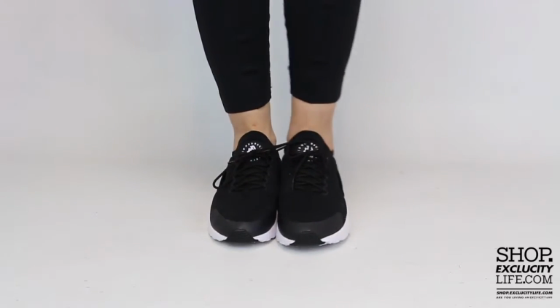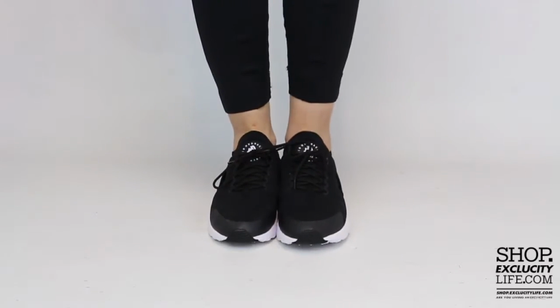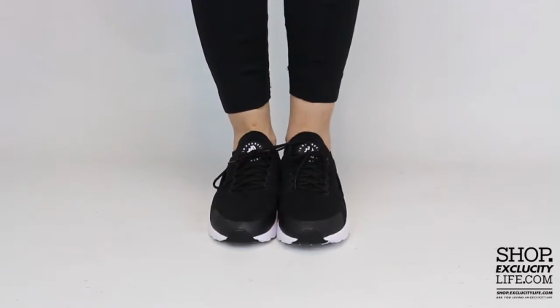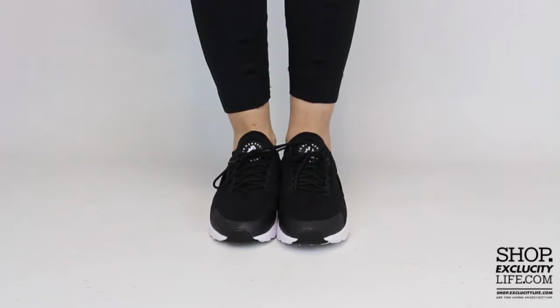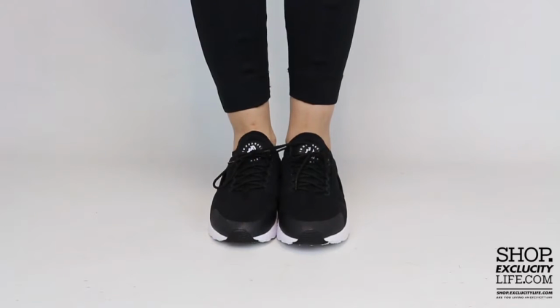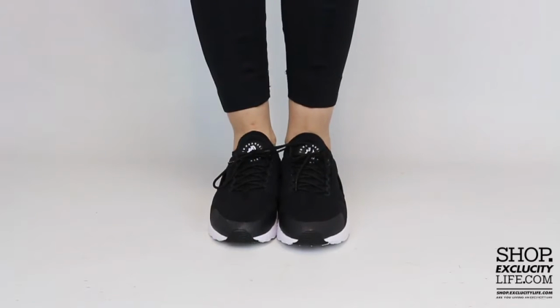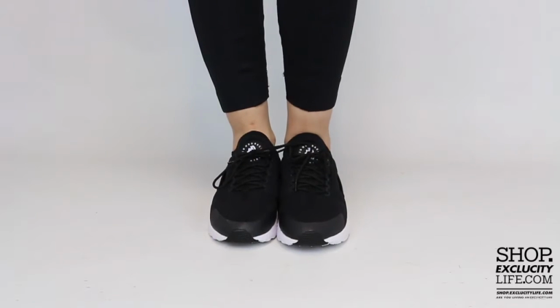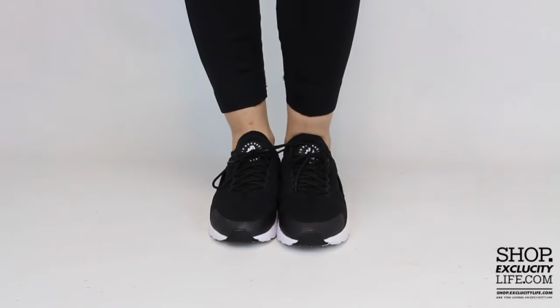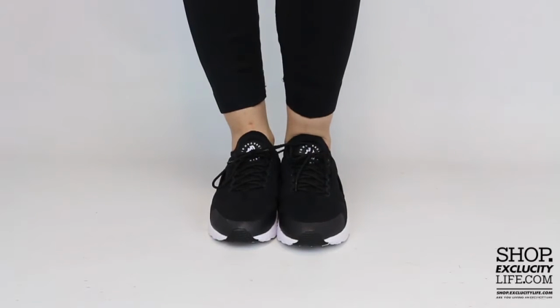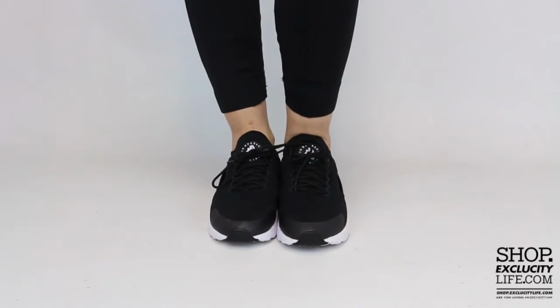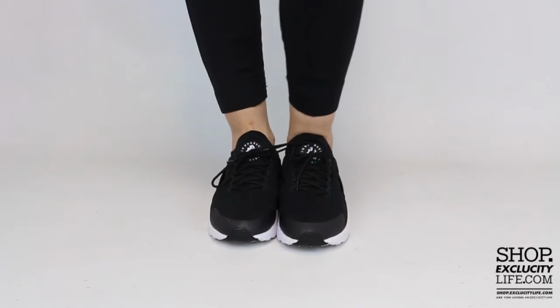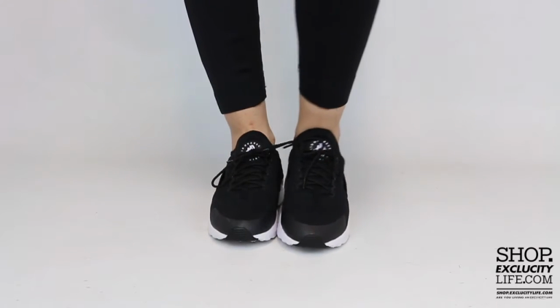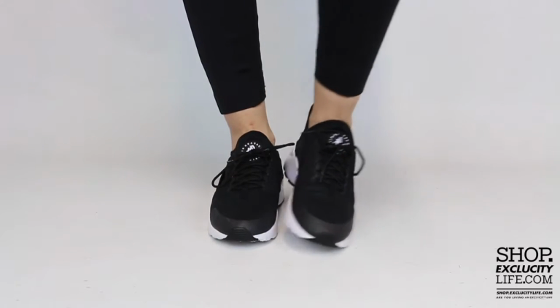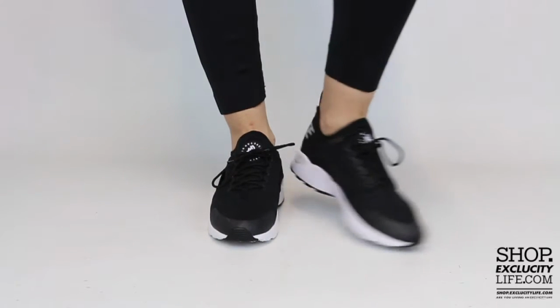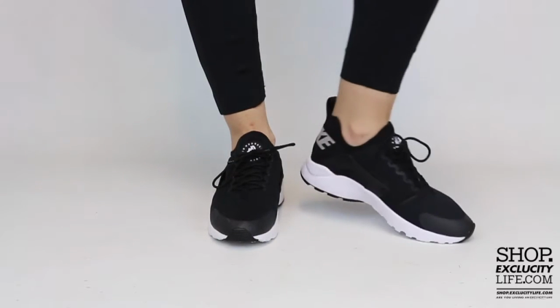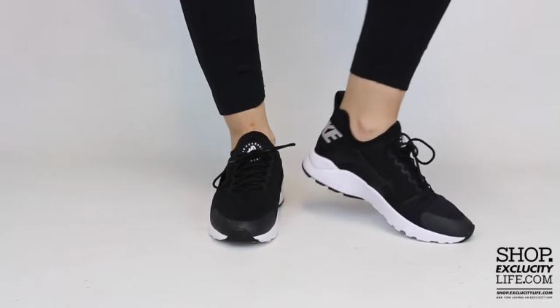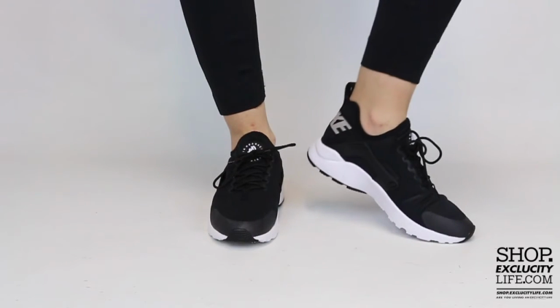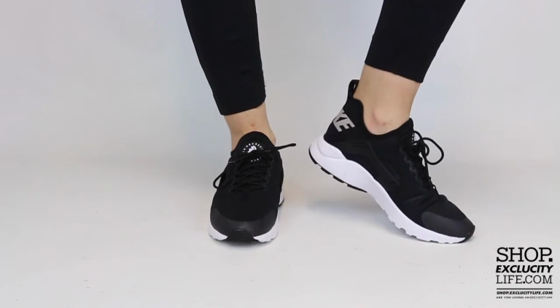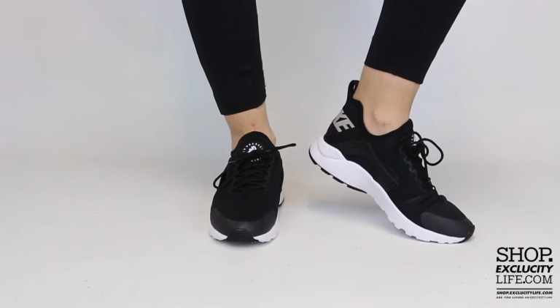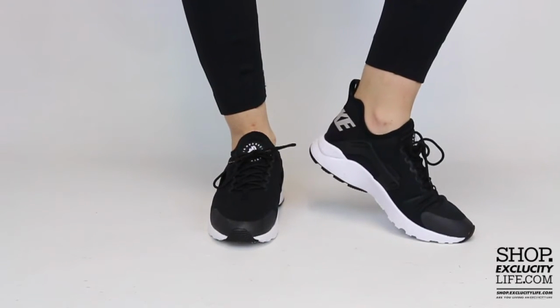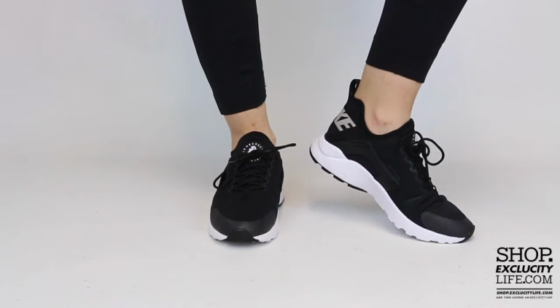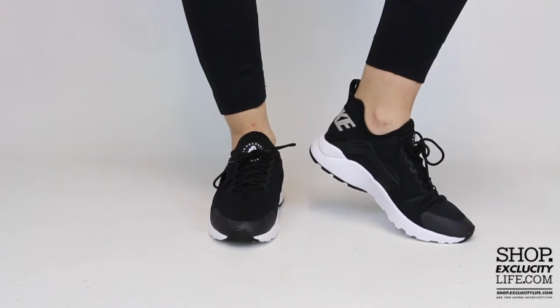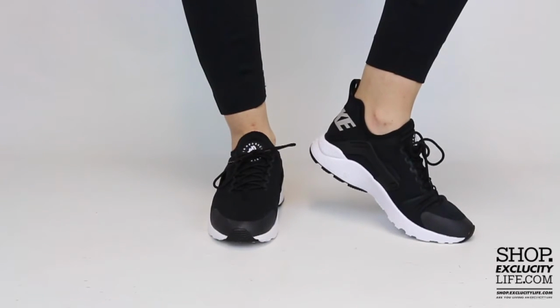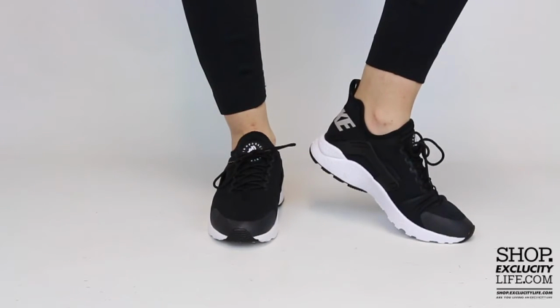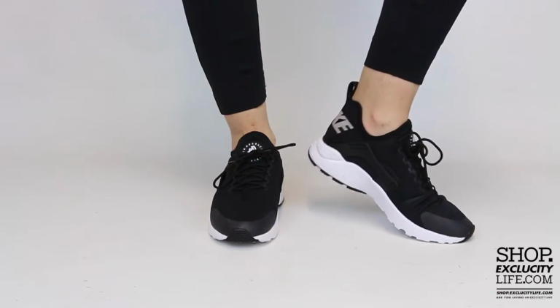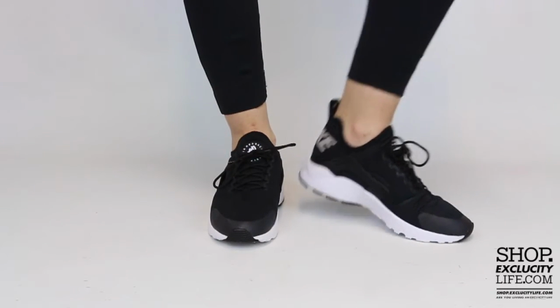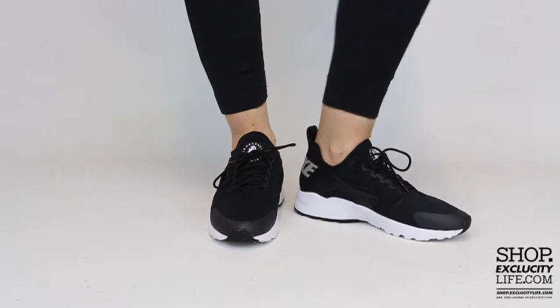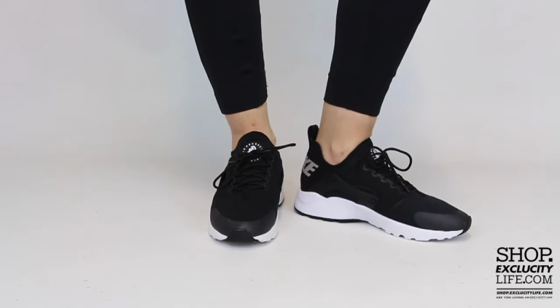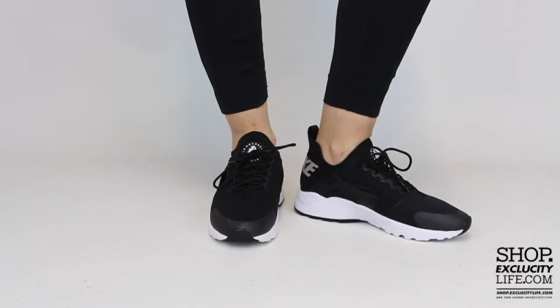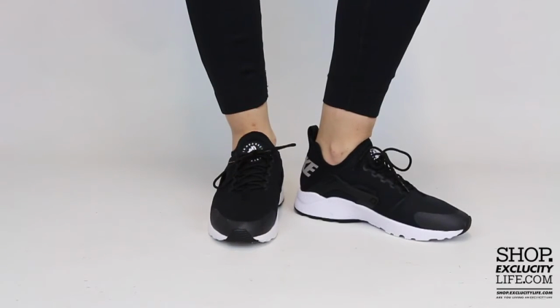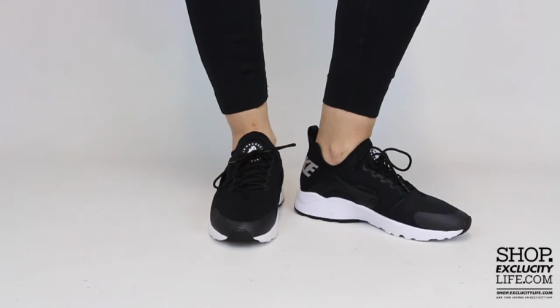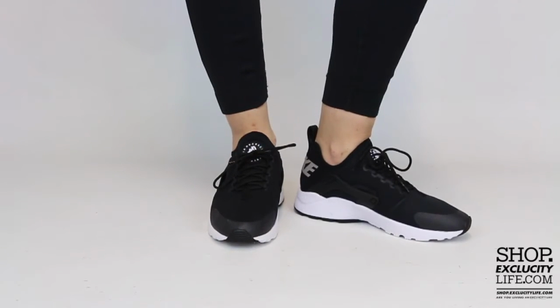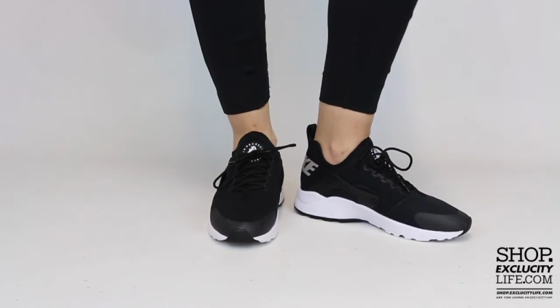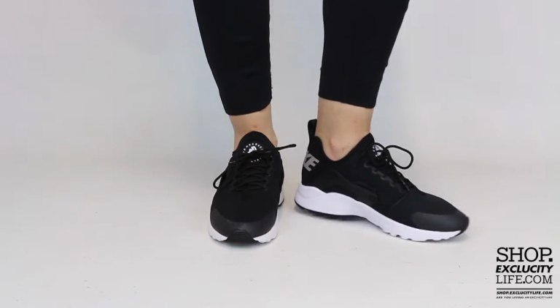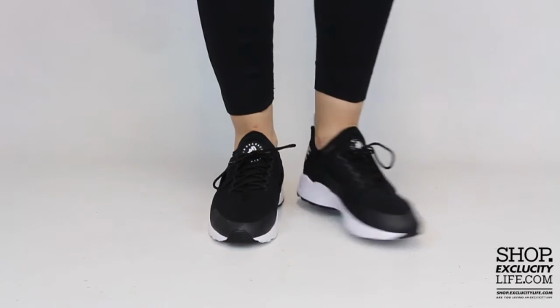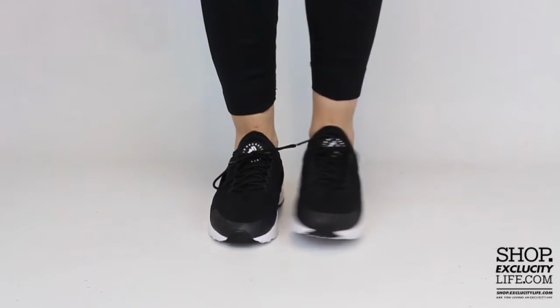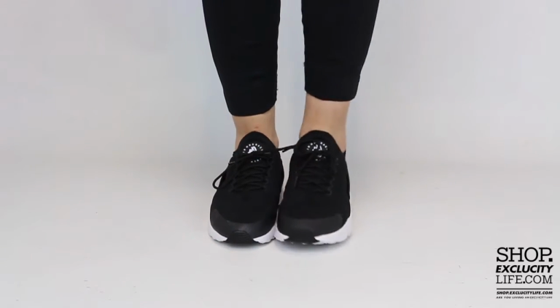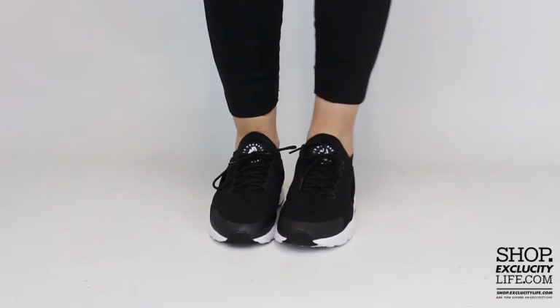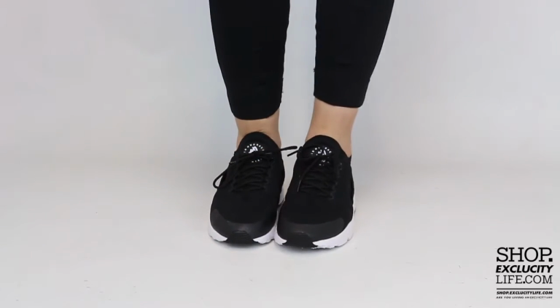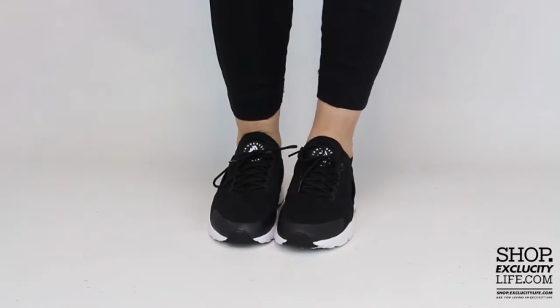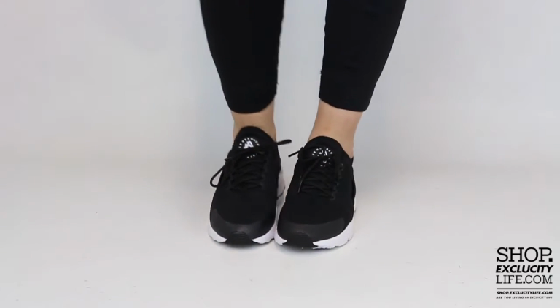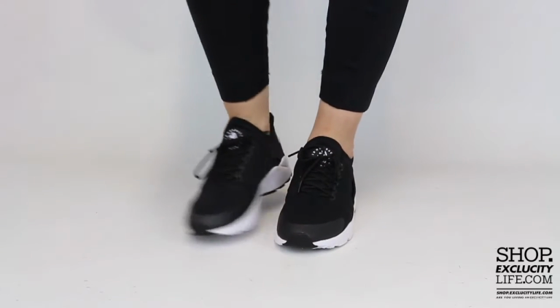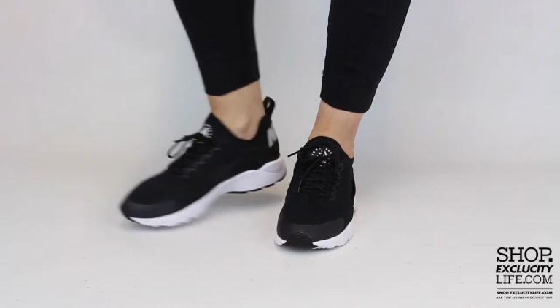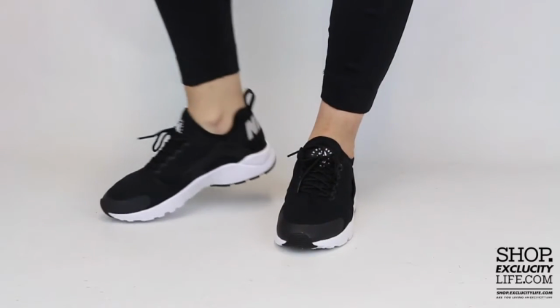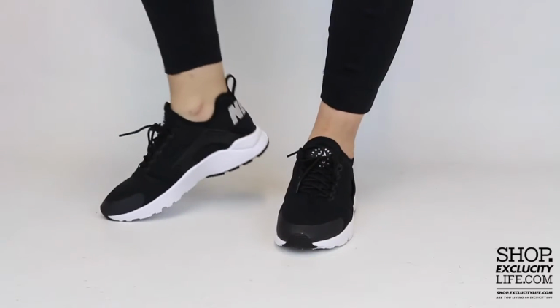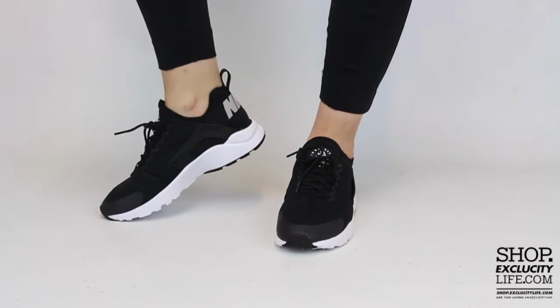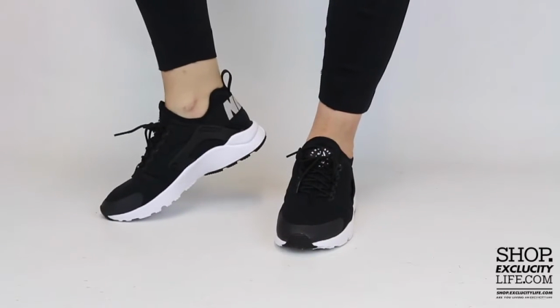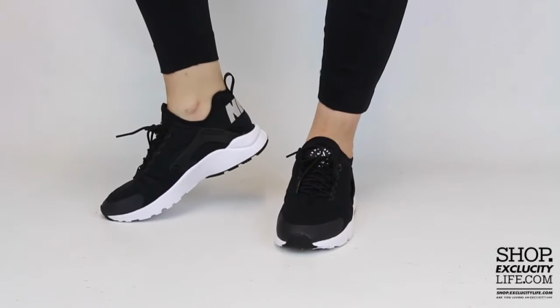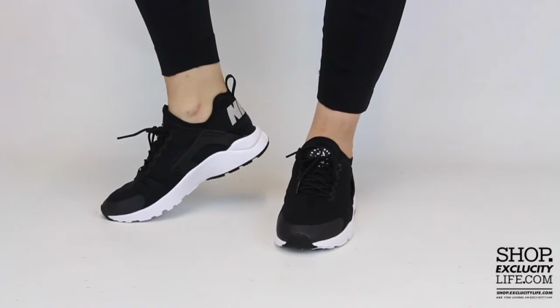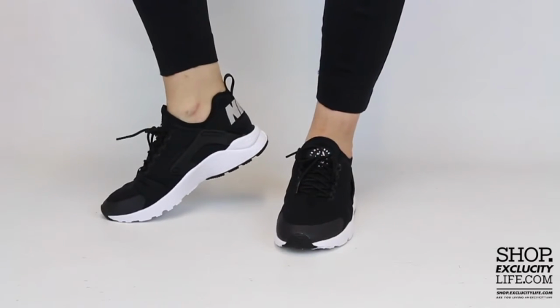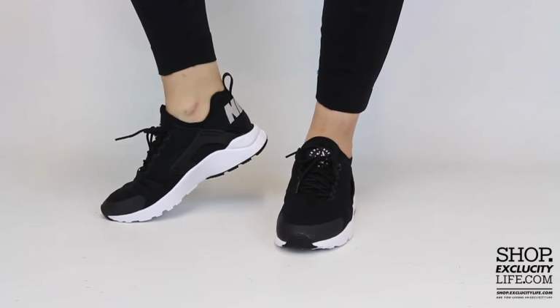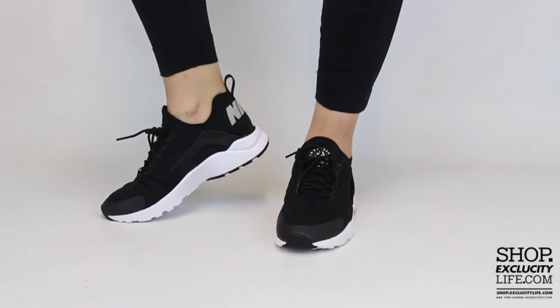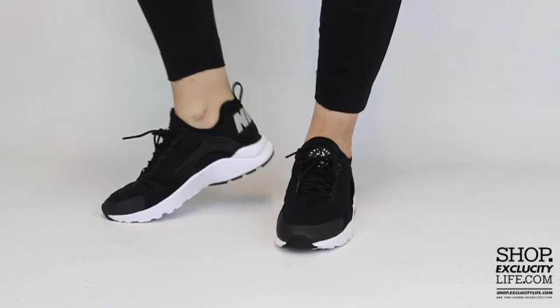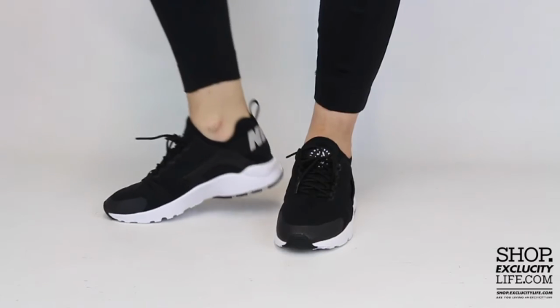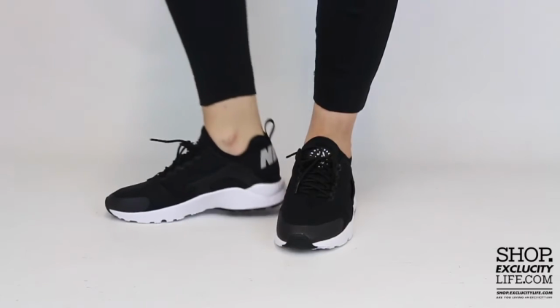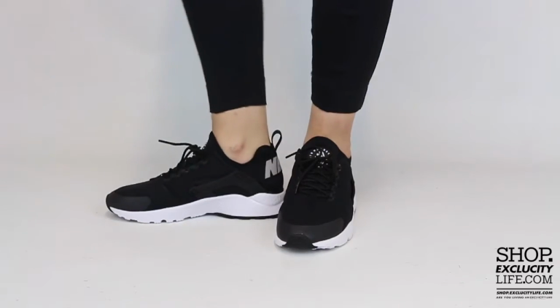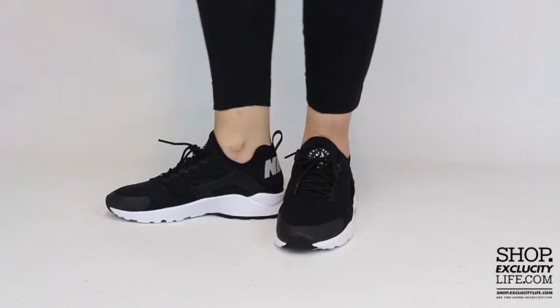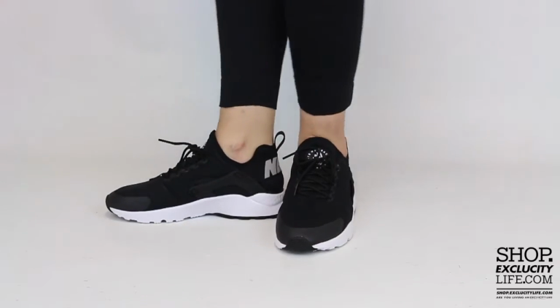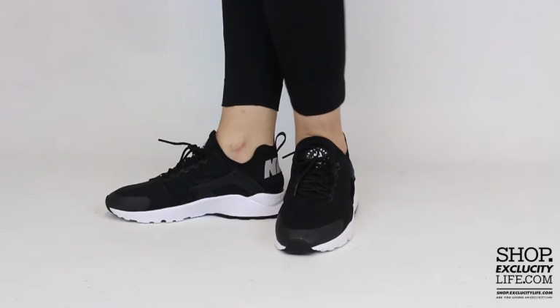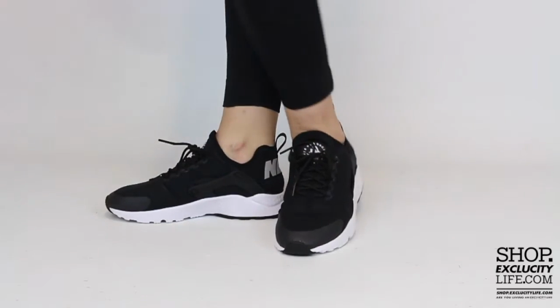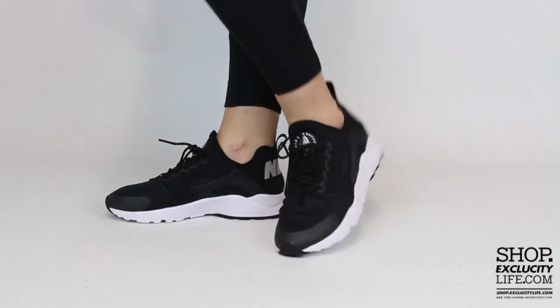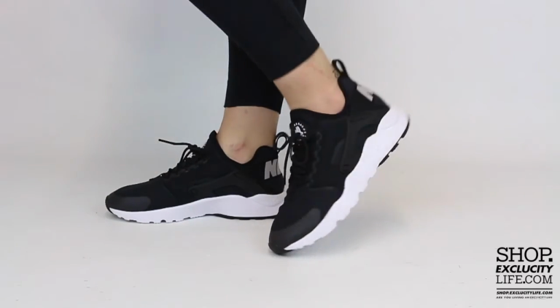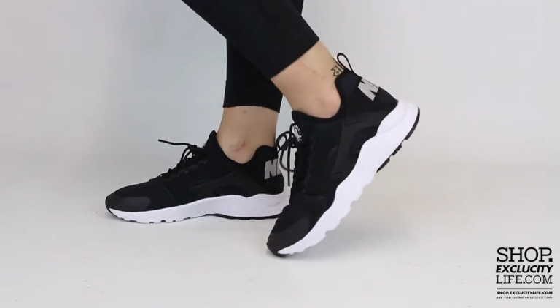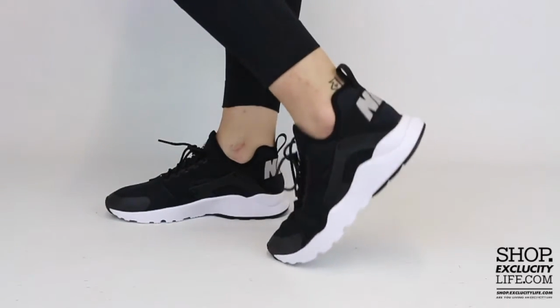If you enjoyed this video, hit us with a thumbs up or a comment below and don't forget to subscribe to our channel to see more sneaker reviews in the near future.